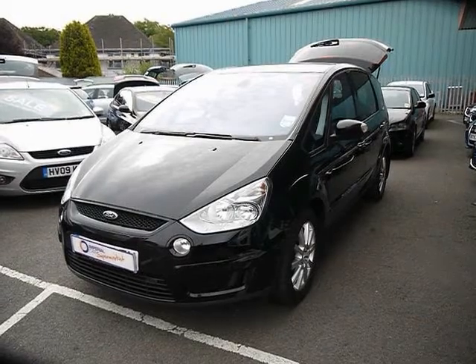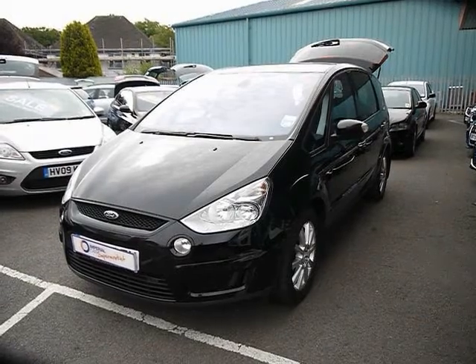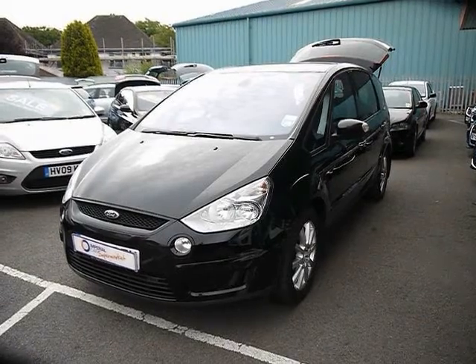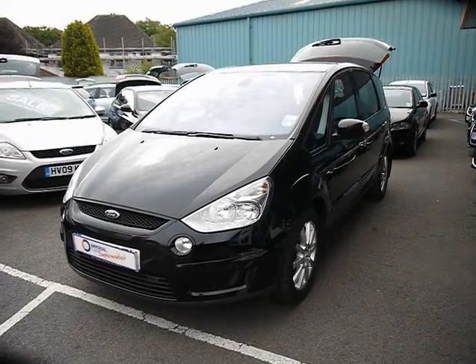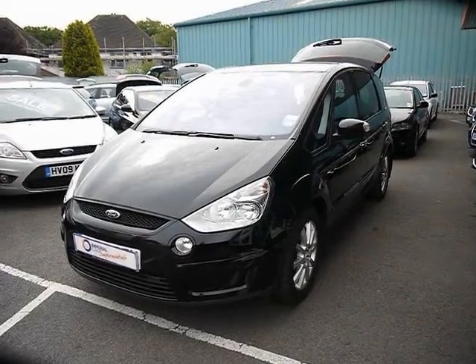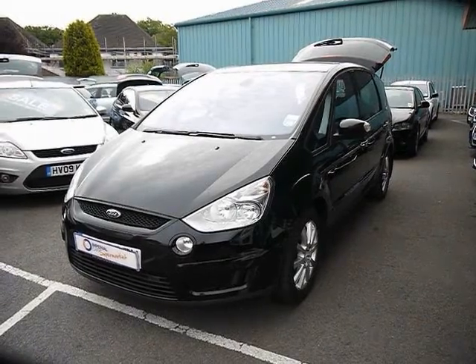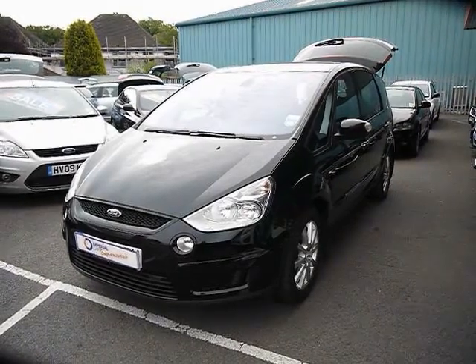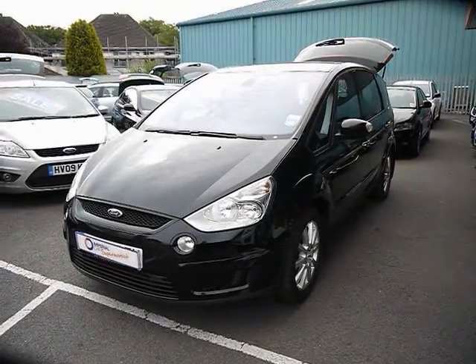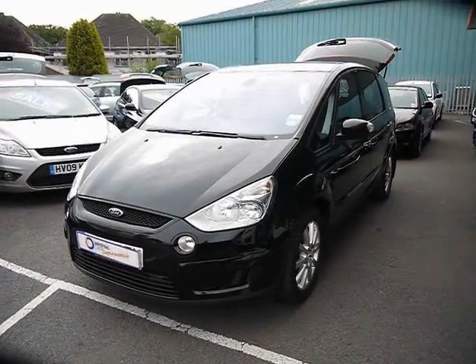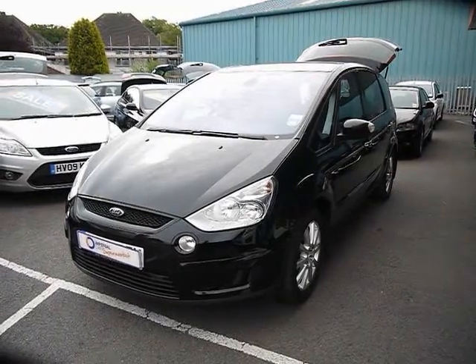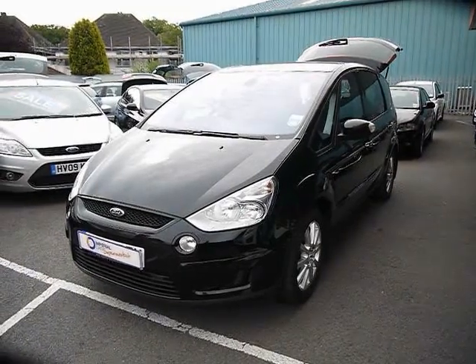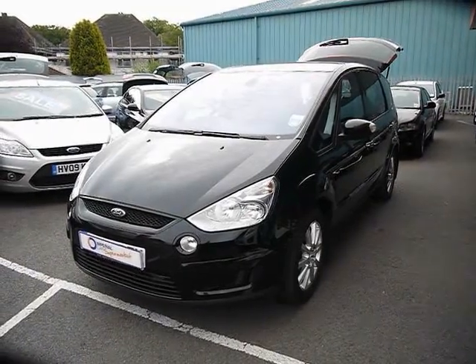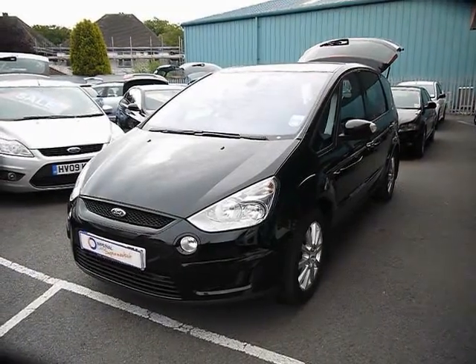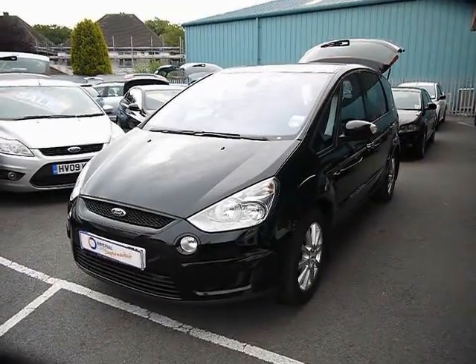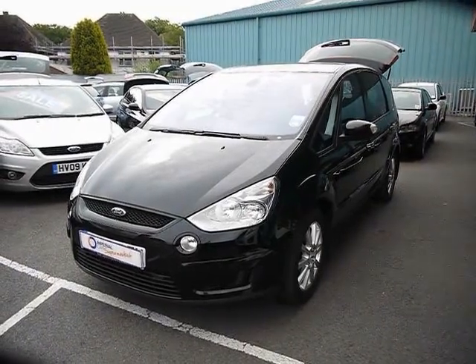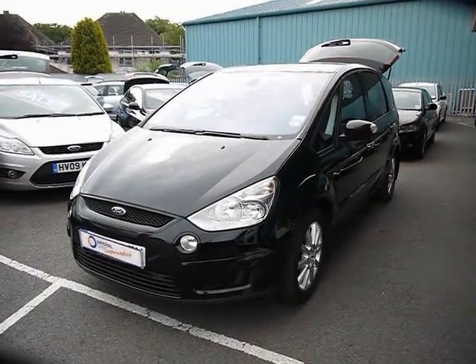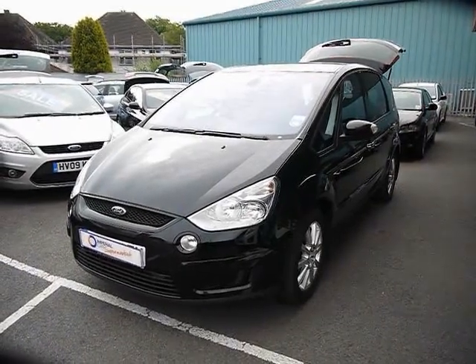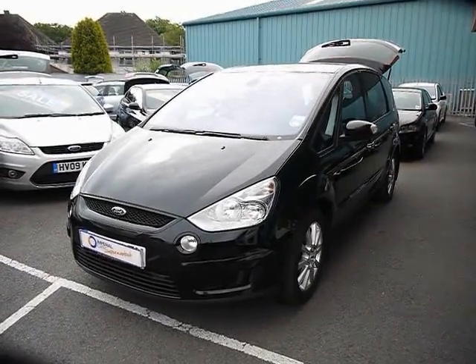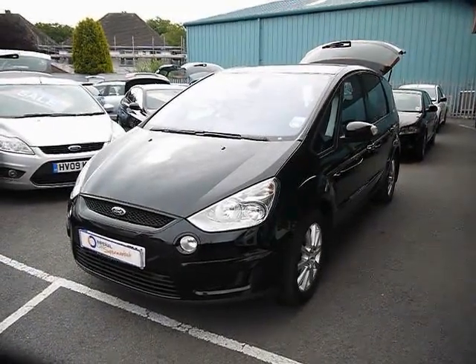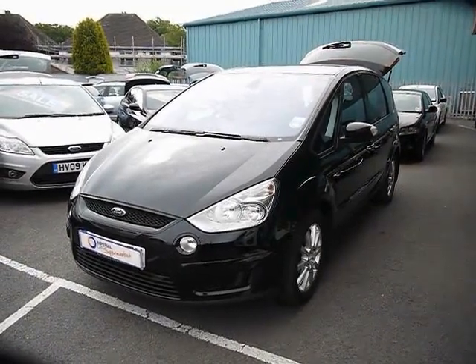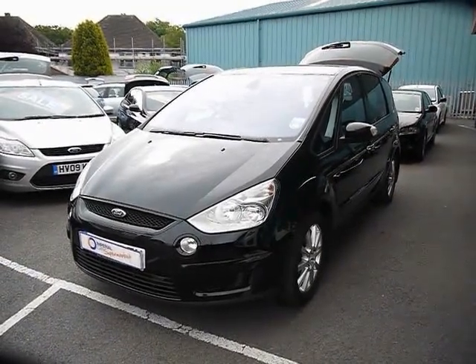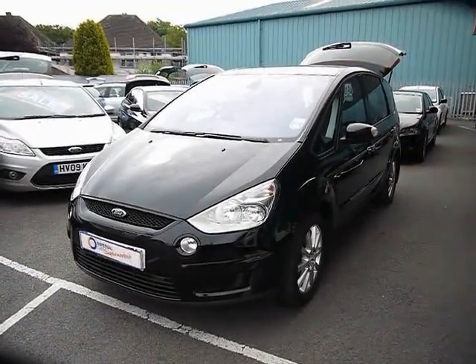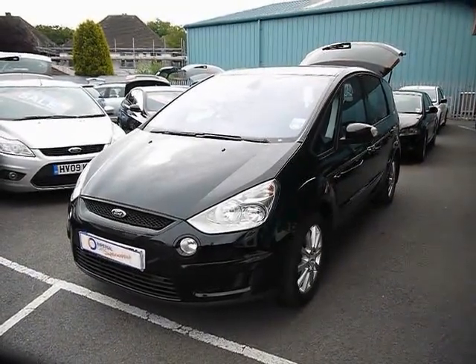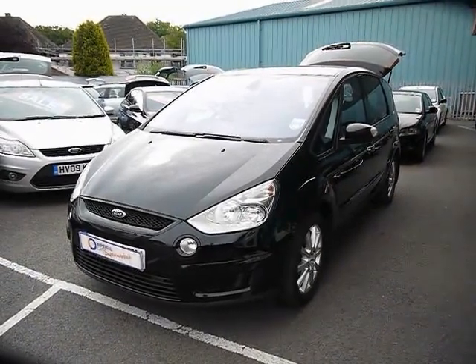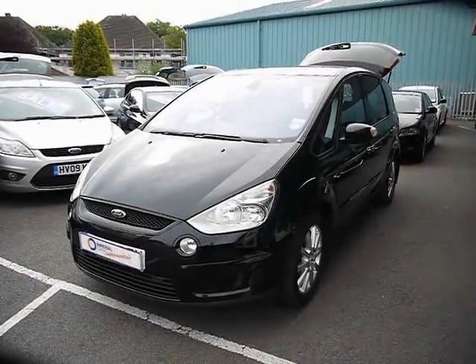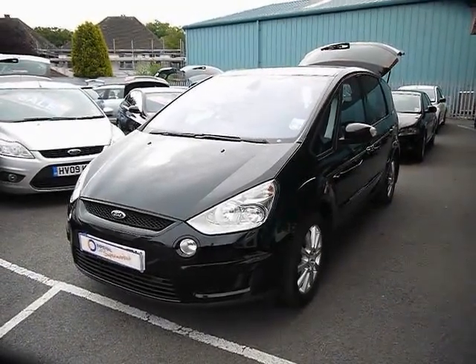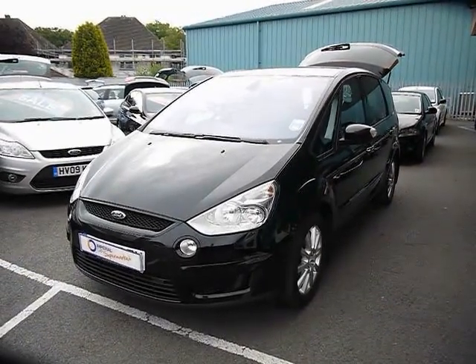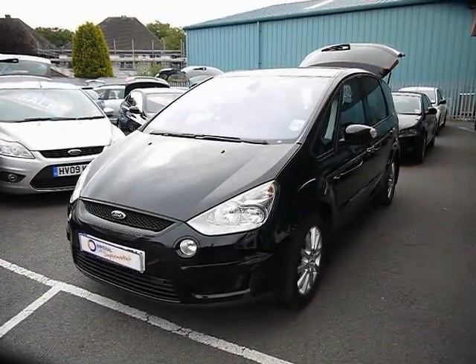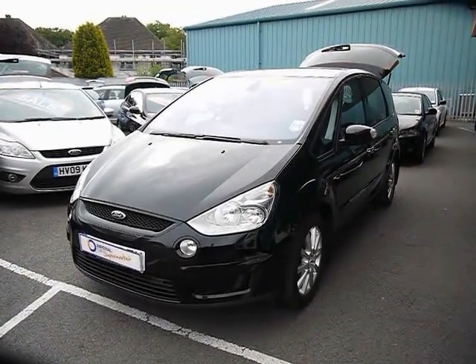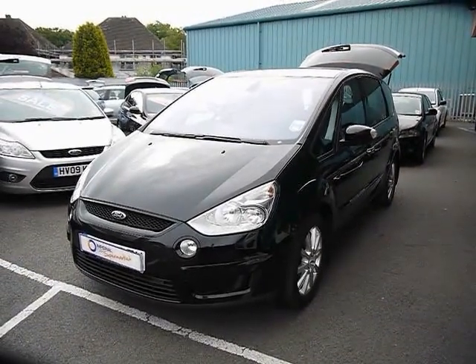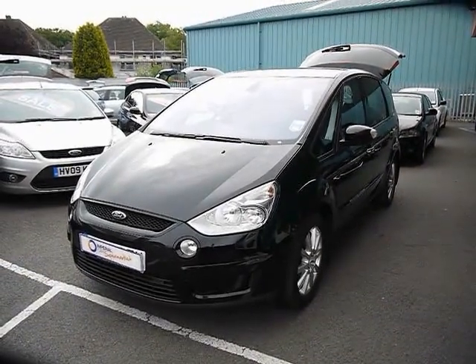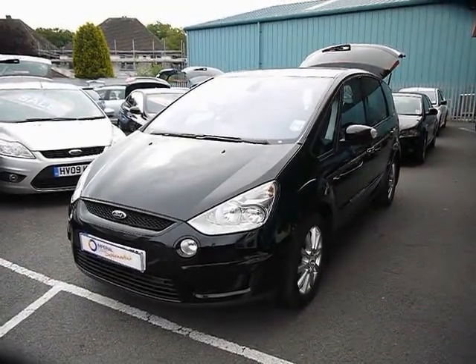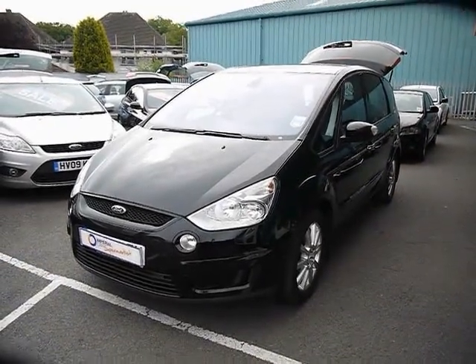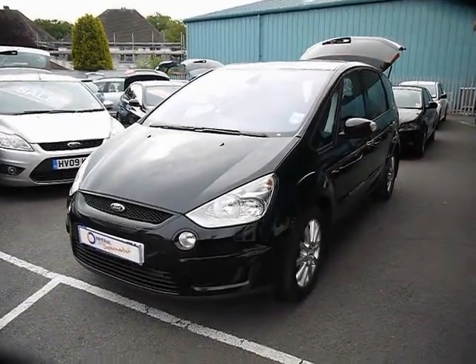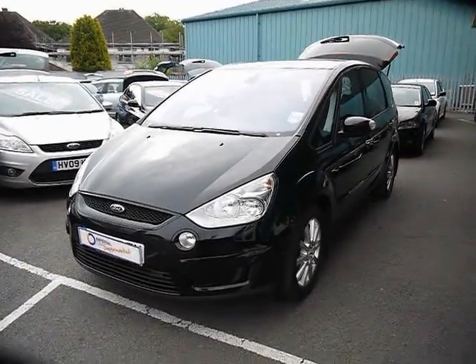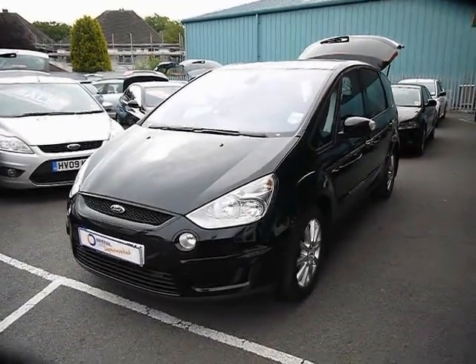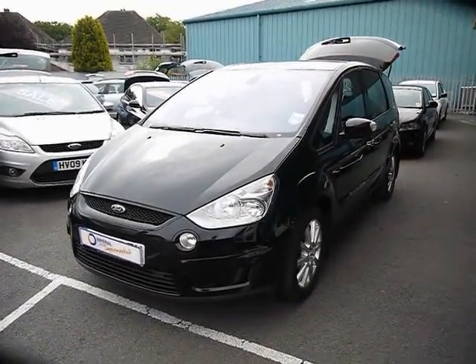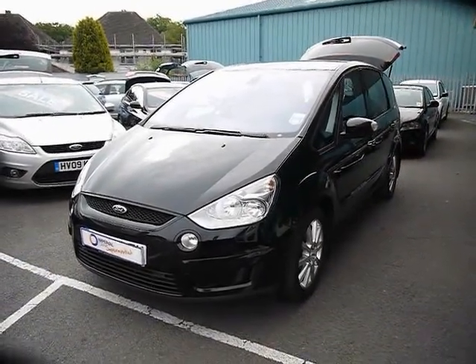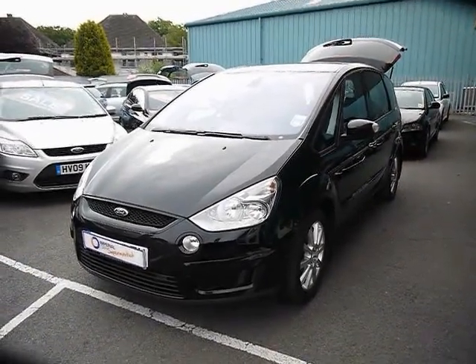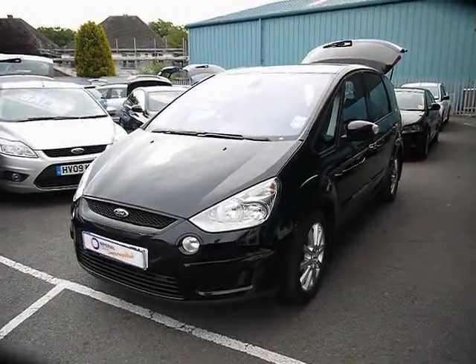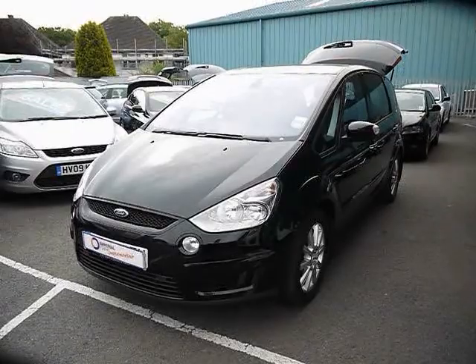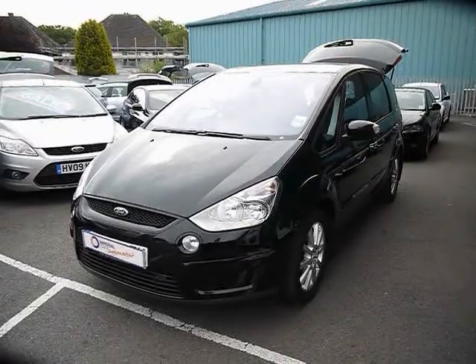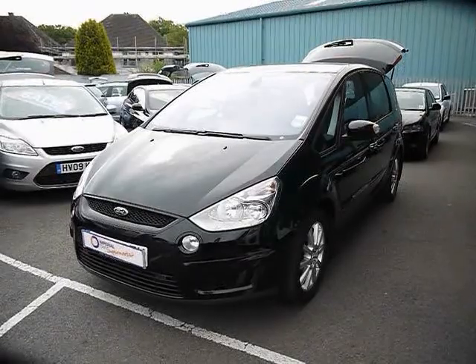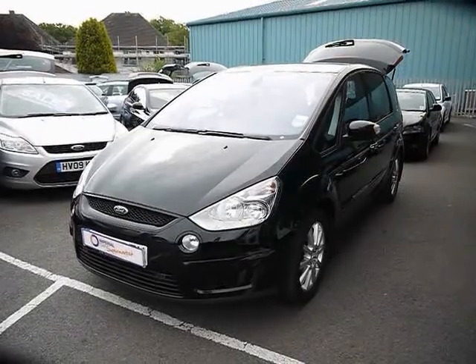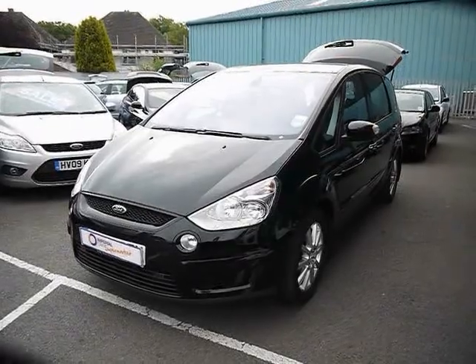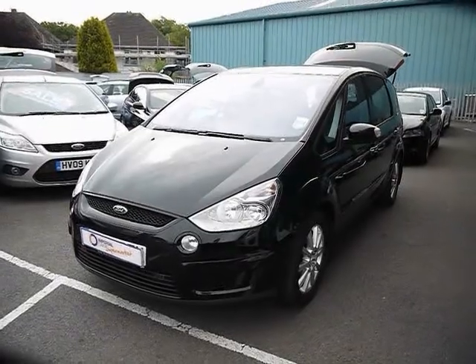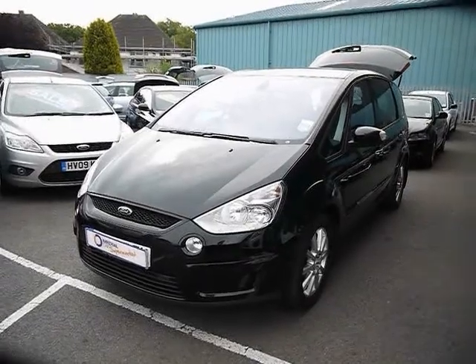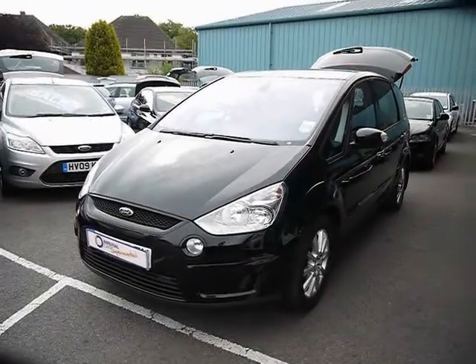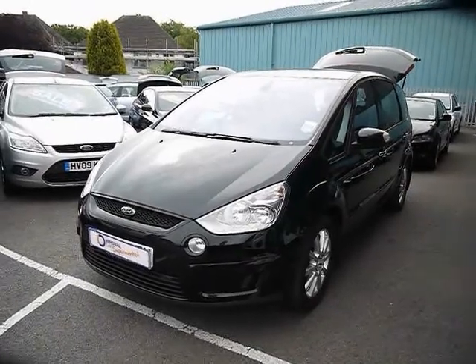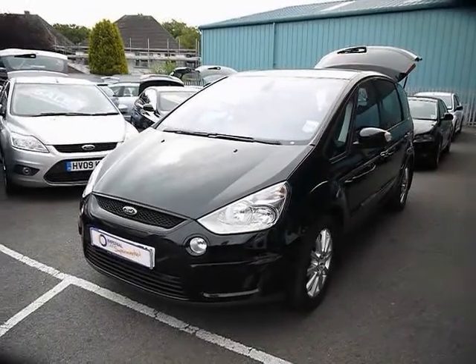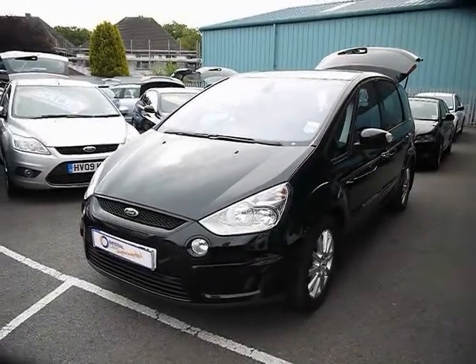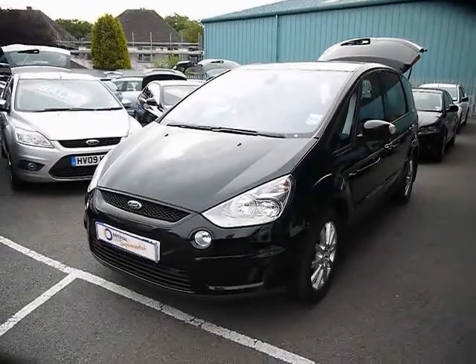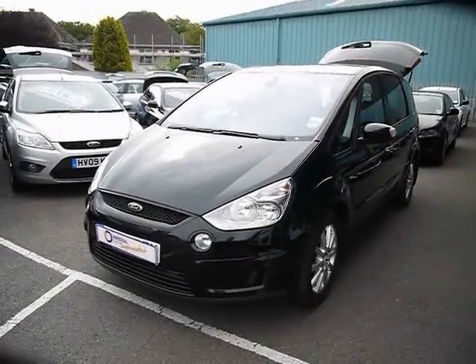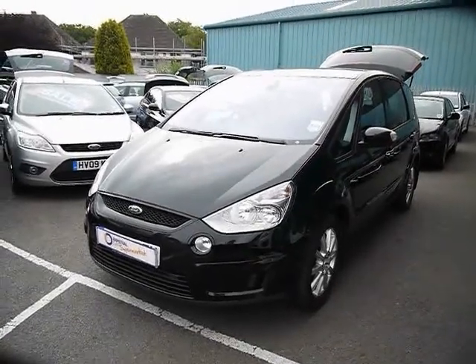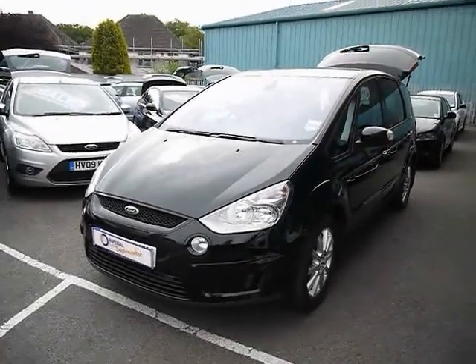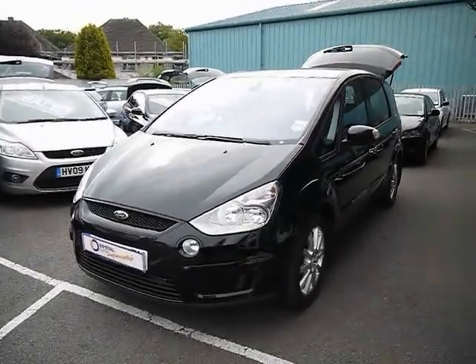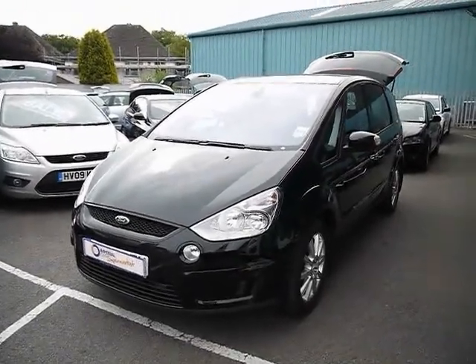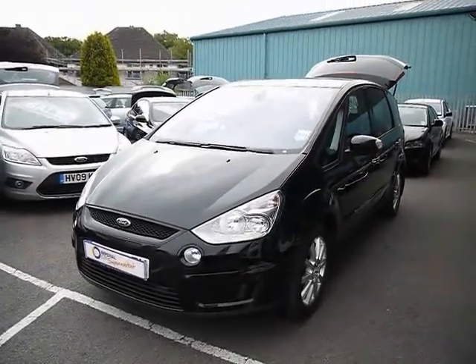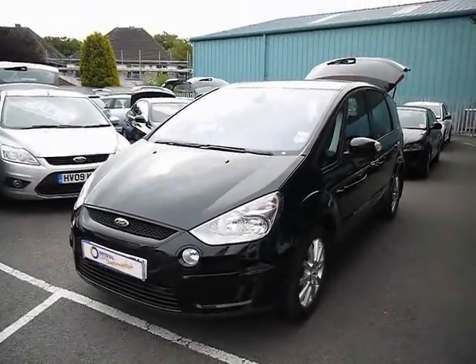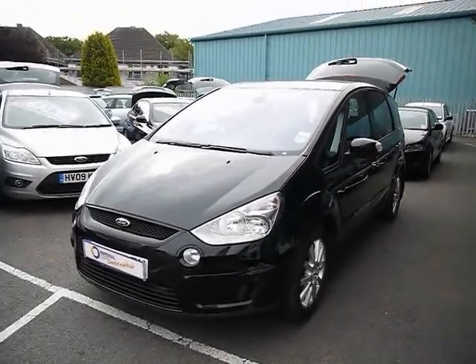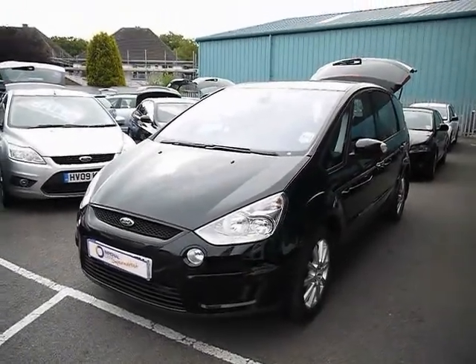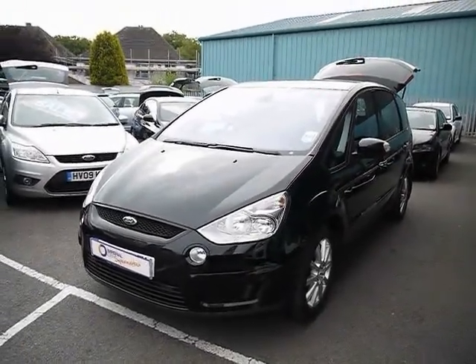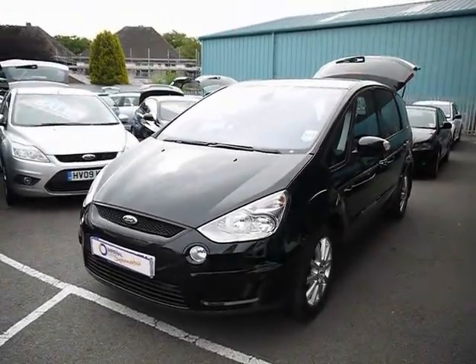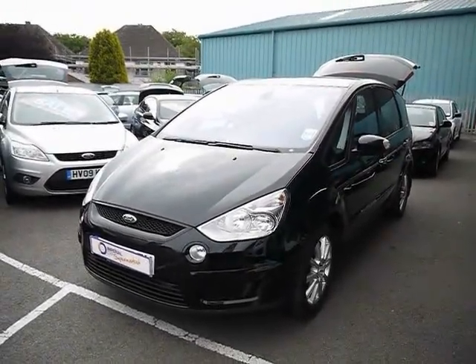Welcome to Imperial Cars for sale with the 2009 Ford S-Max. I'm taking you on a quick tour of the car so you can see the features and also the condition that the vehicle's in.